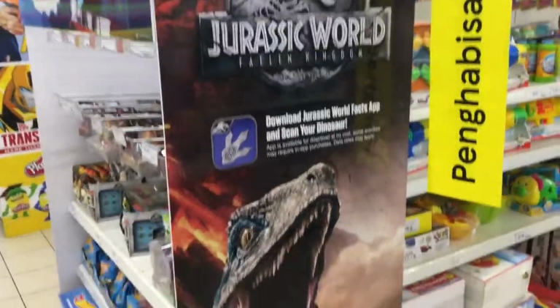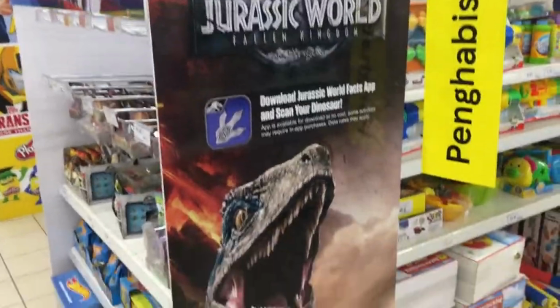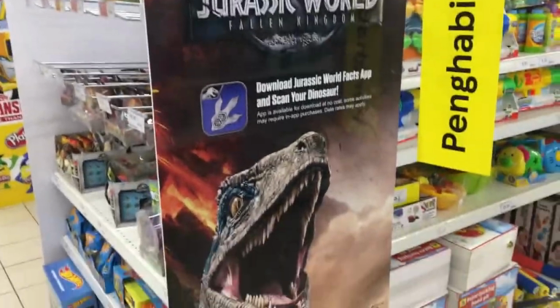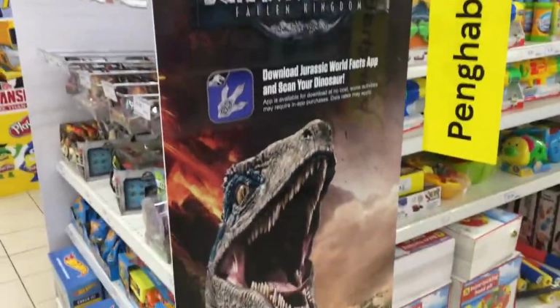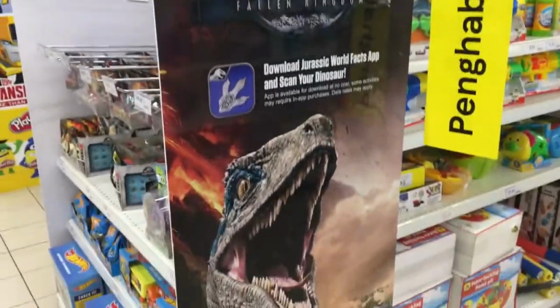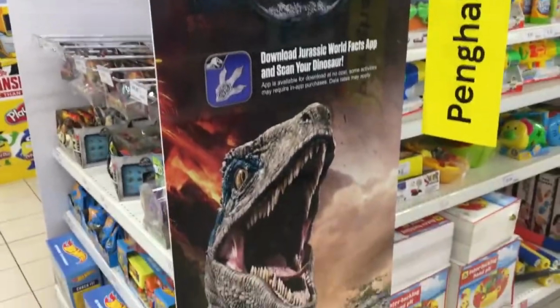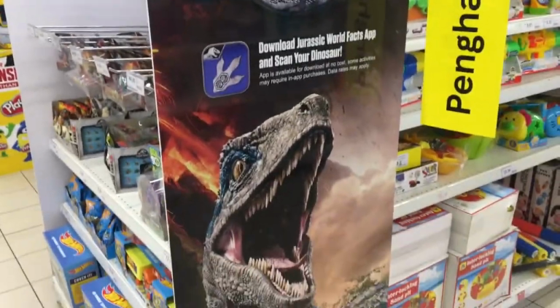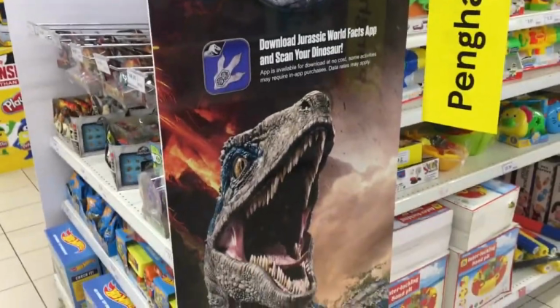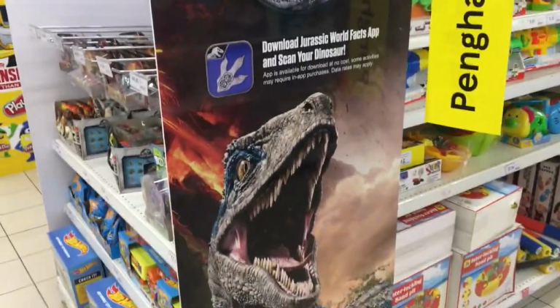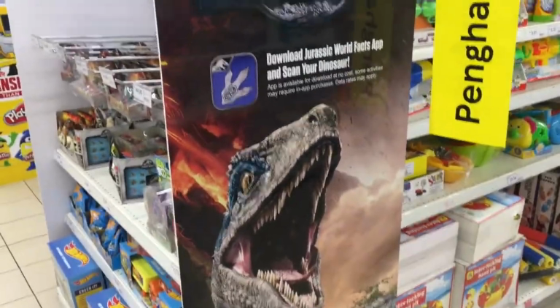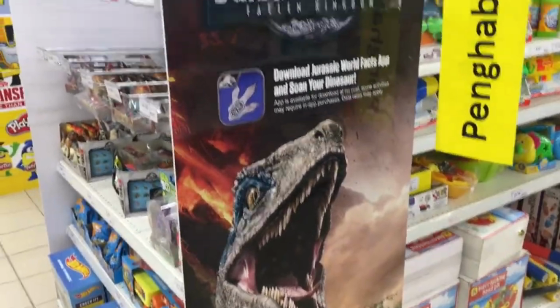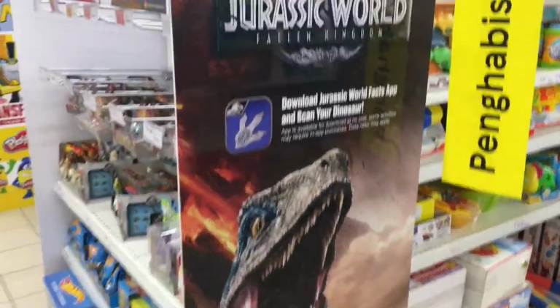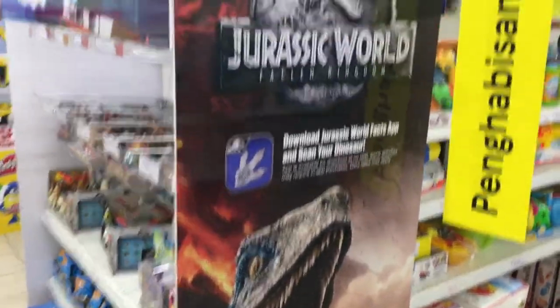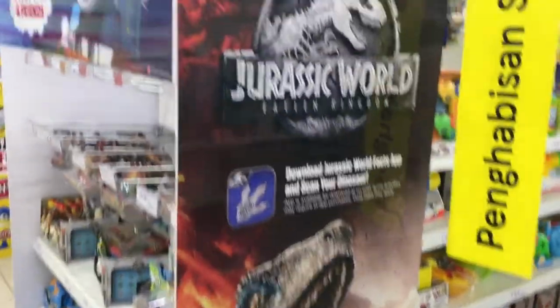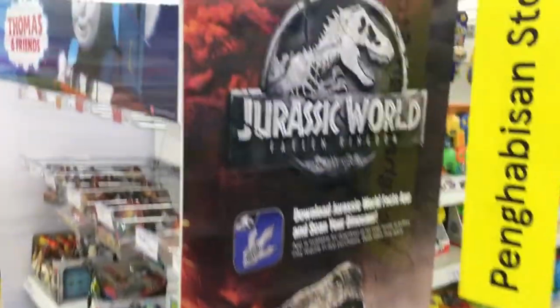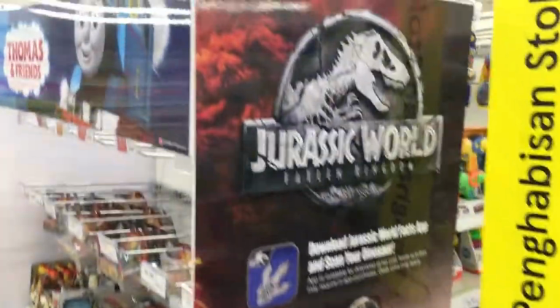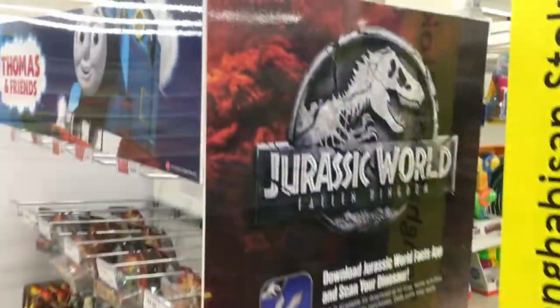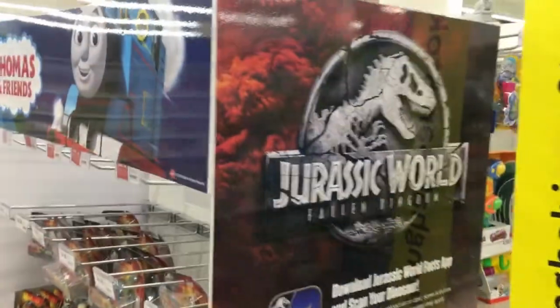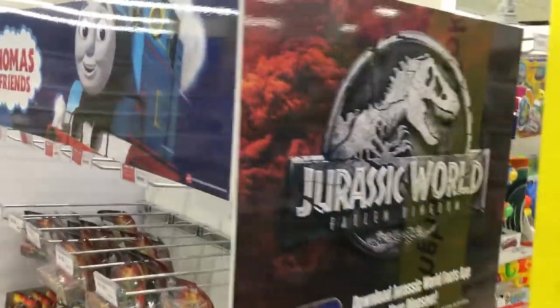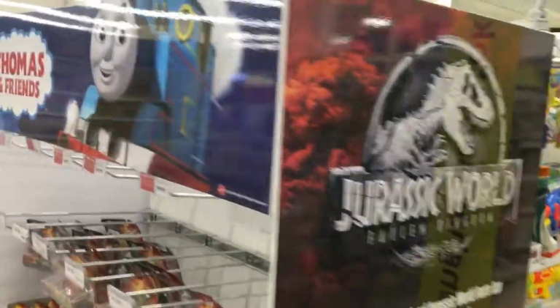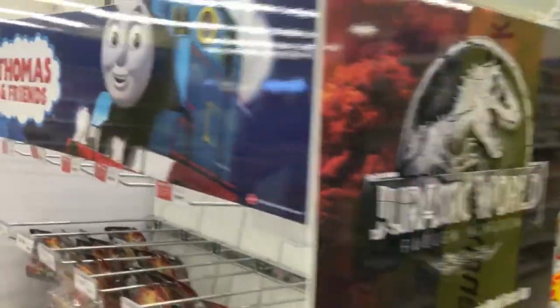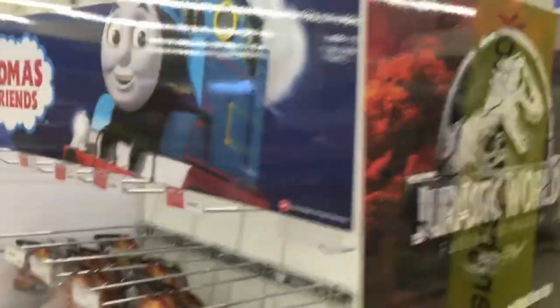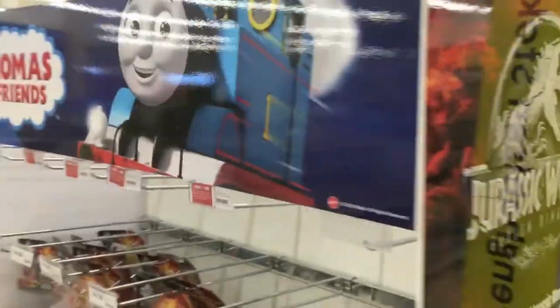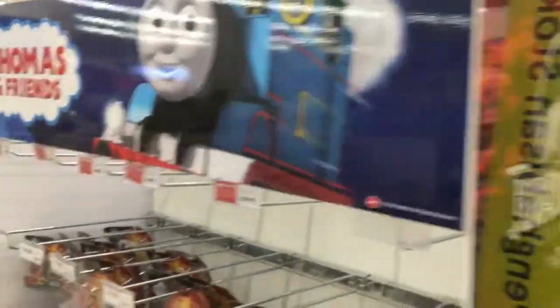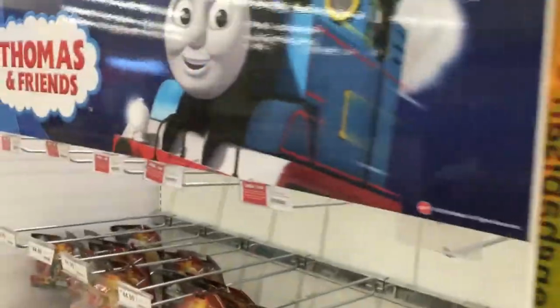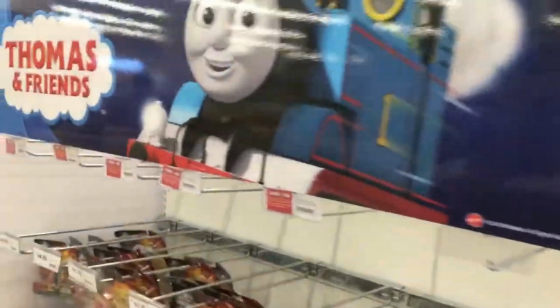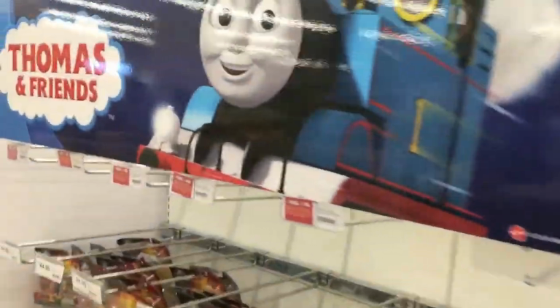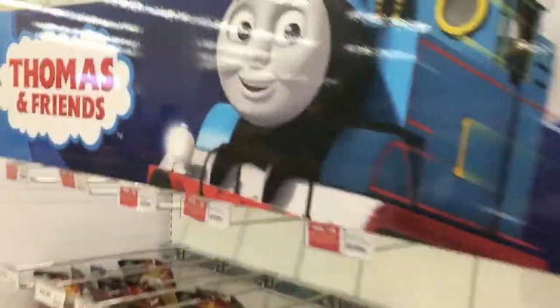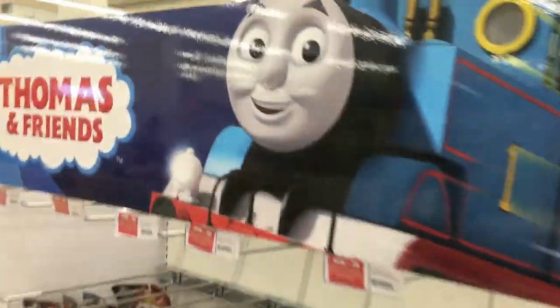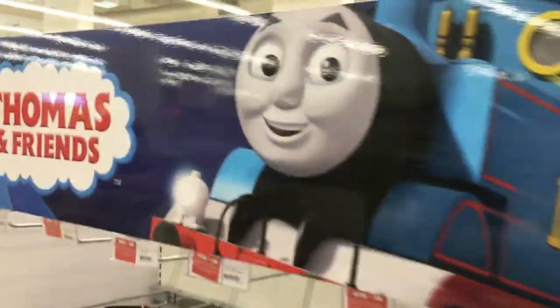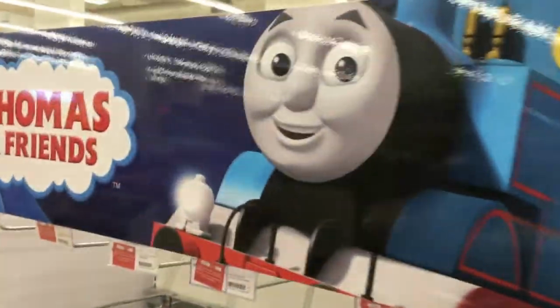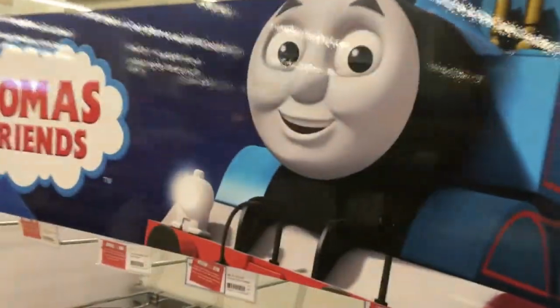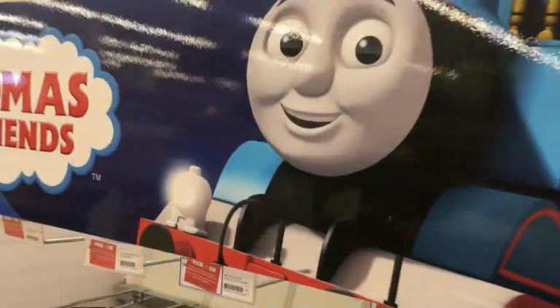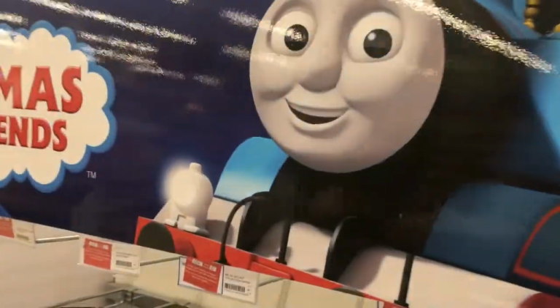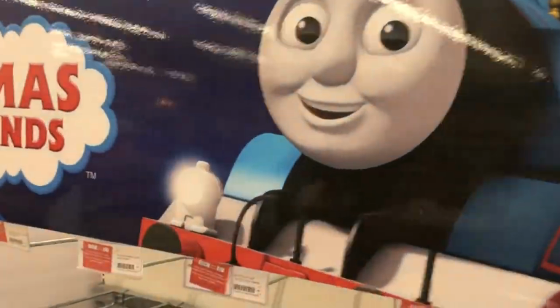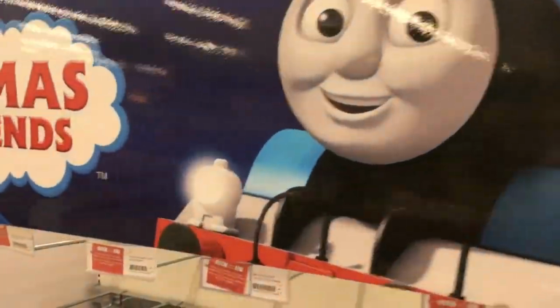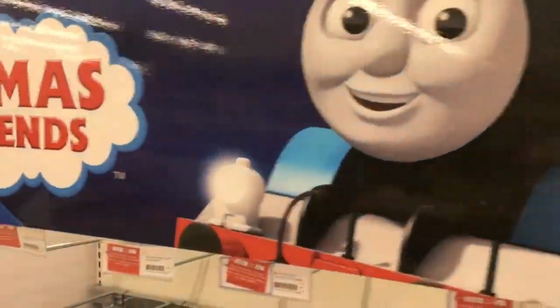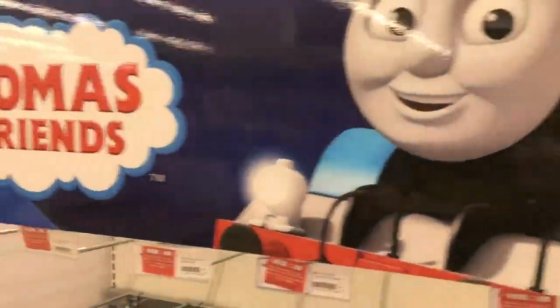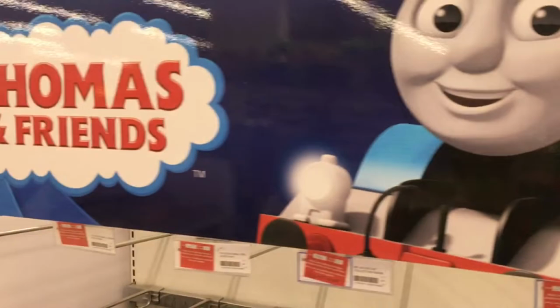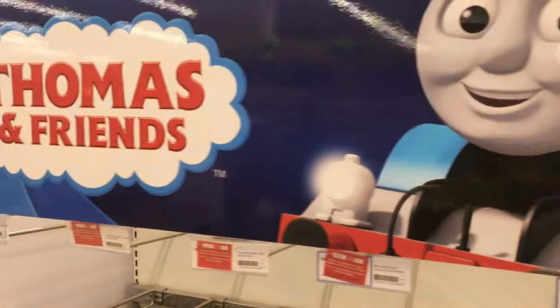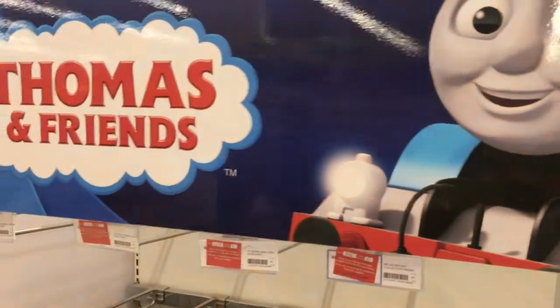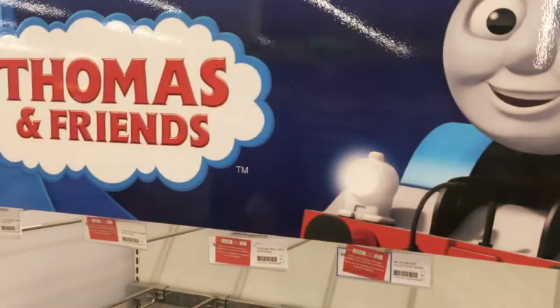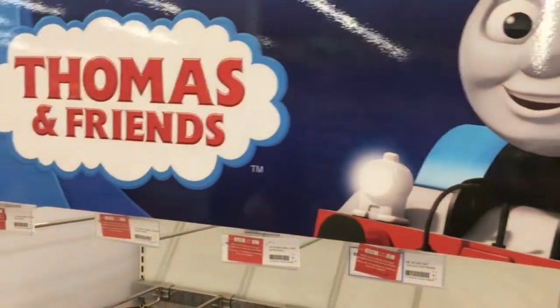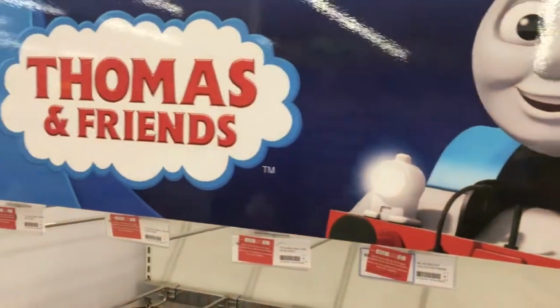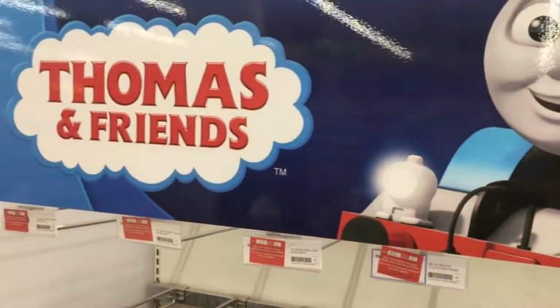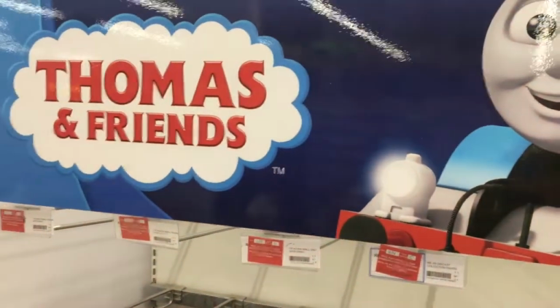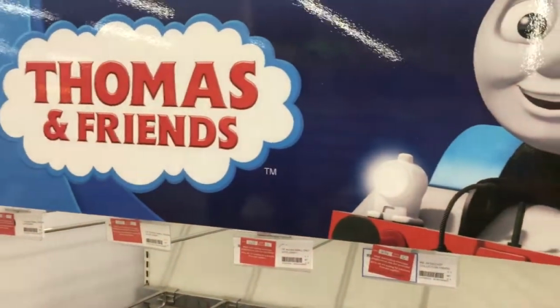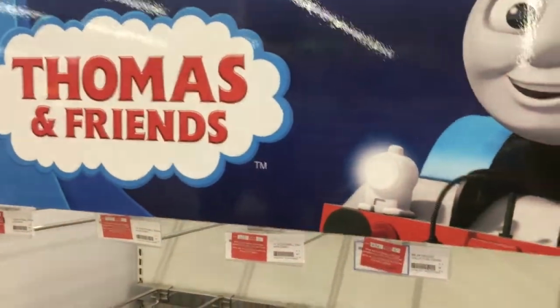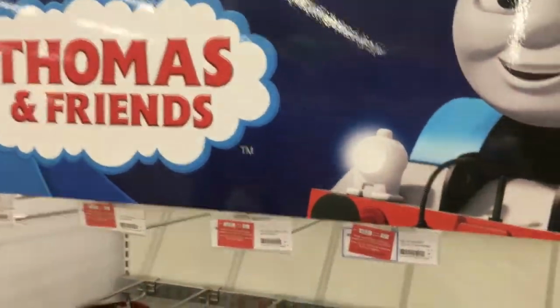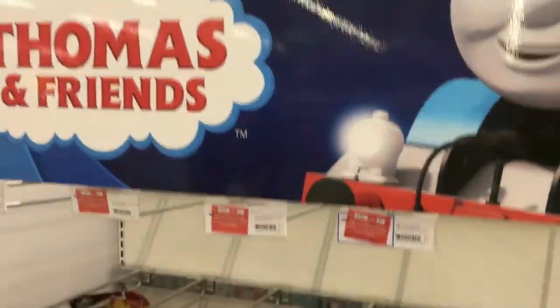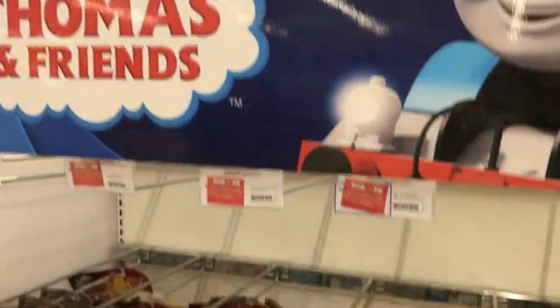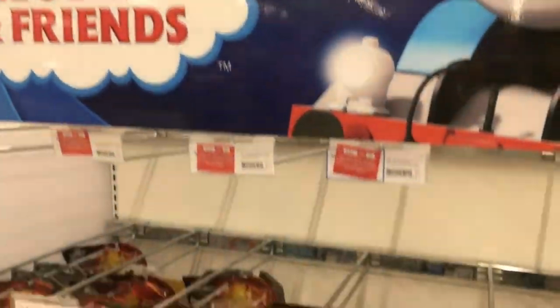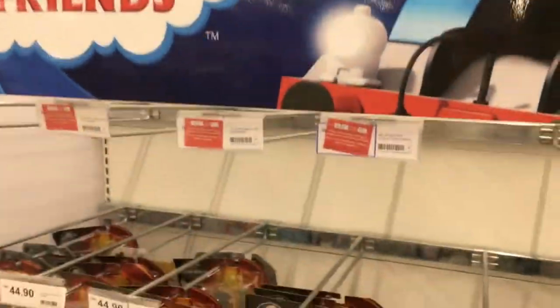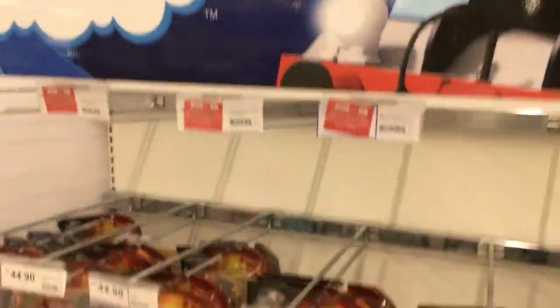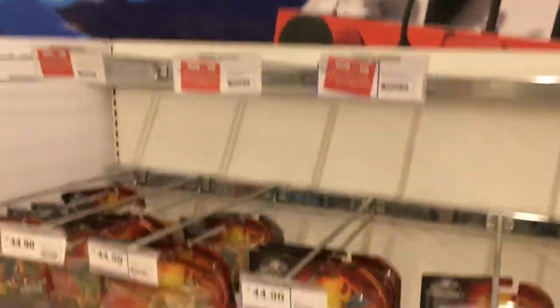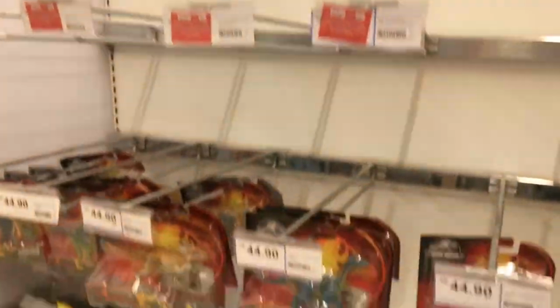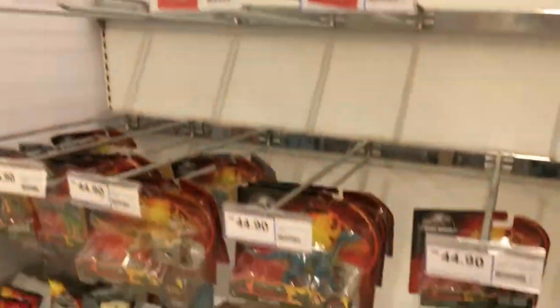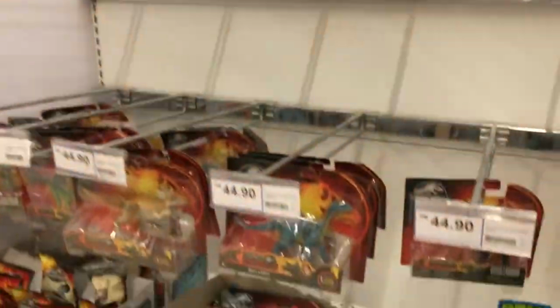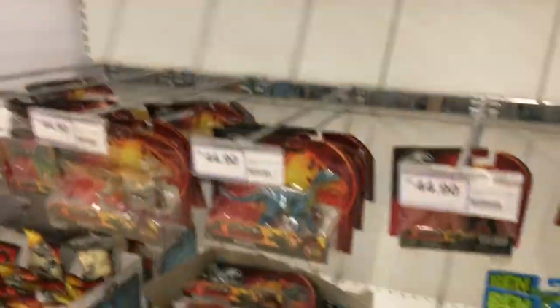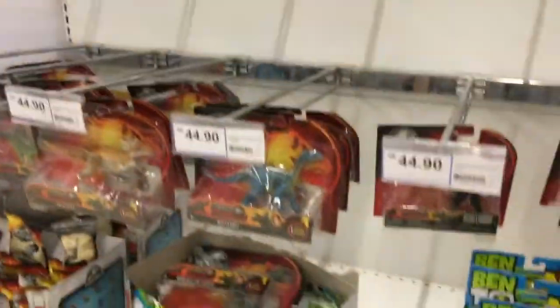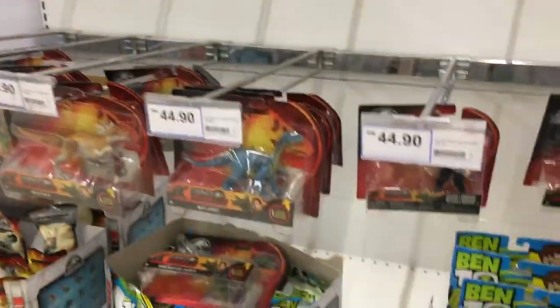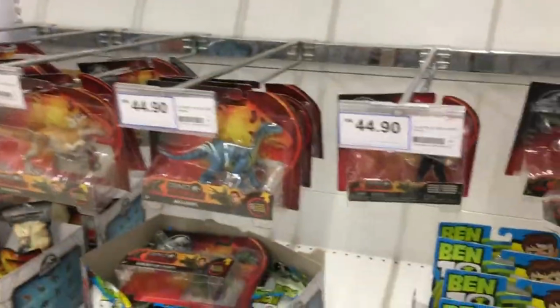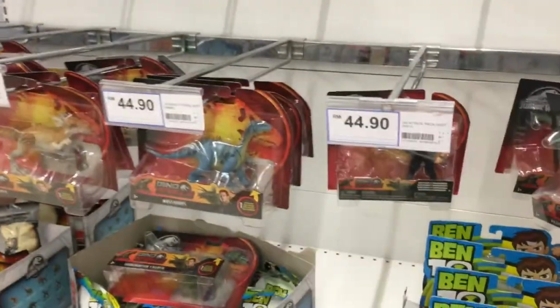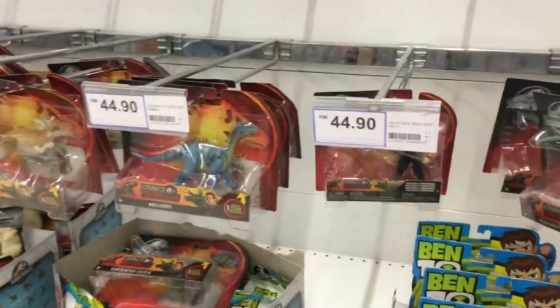Hey, what's up guys, Ken here from the RetroTorscopades channel. This store has the Jurassic World shelving mixed together with Thomas the Tank Engine.